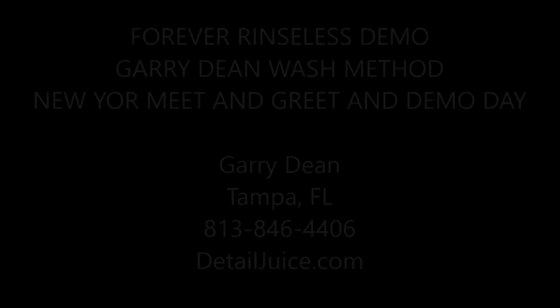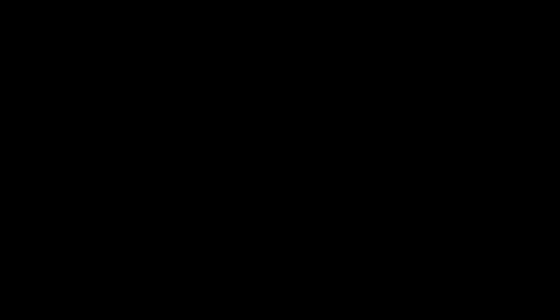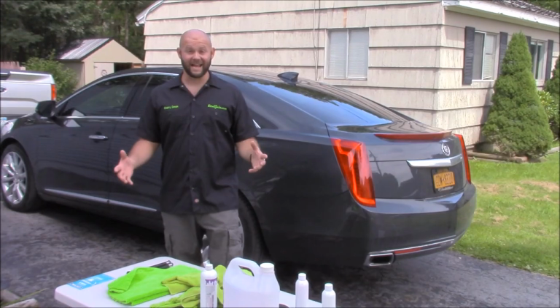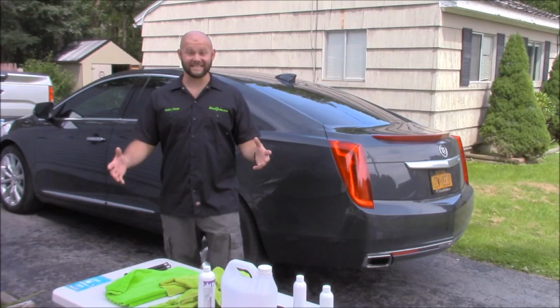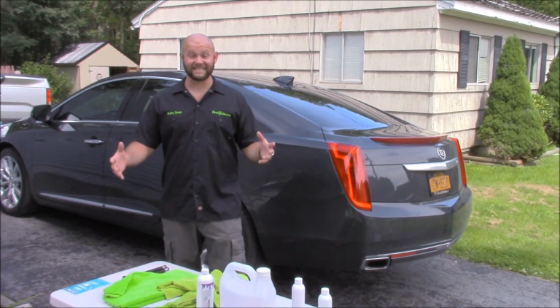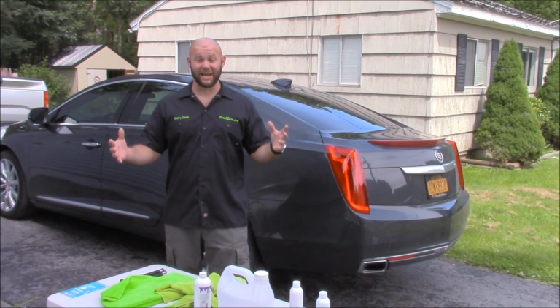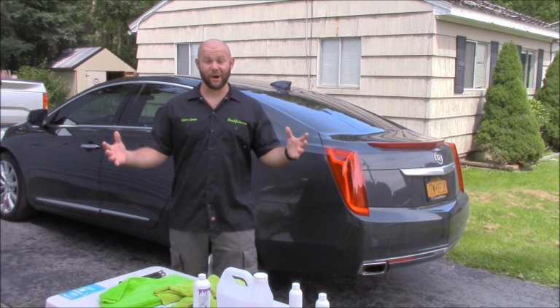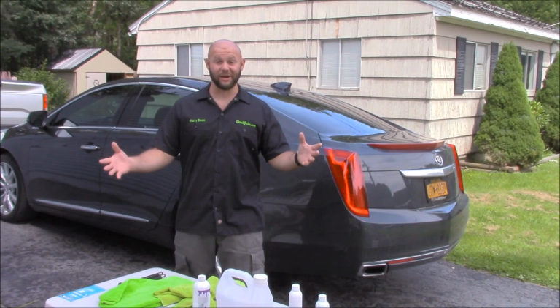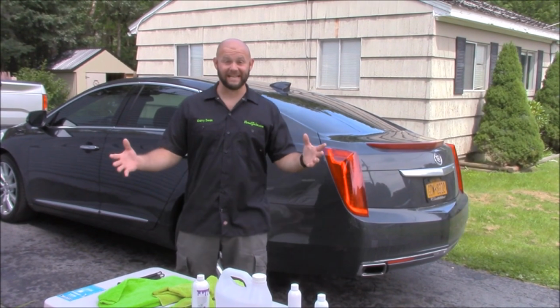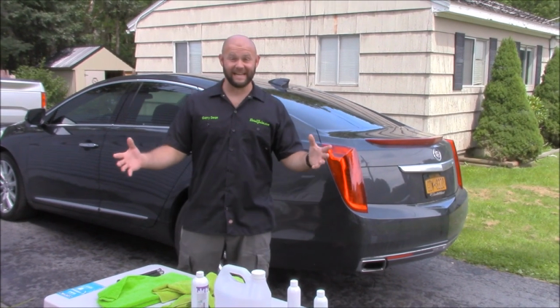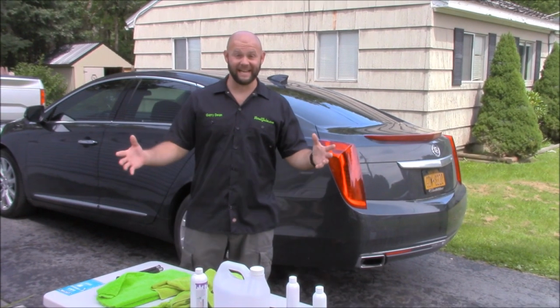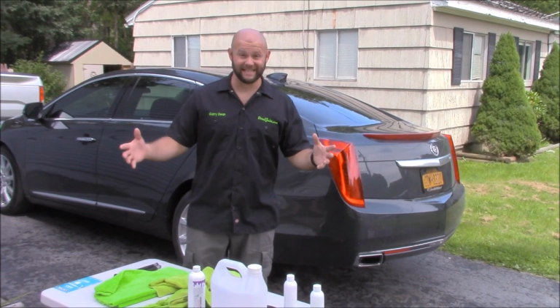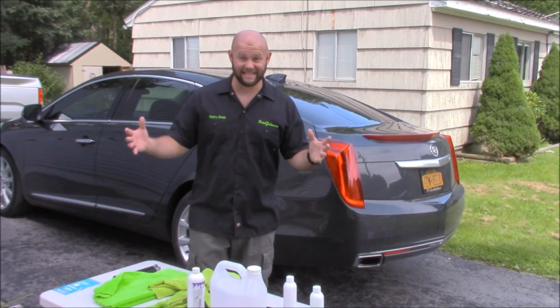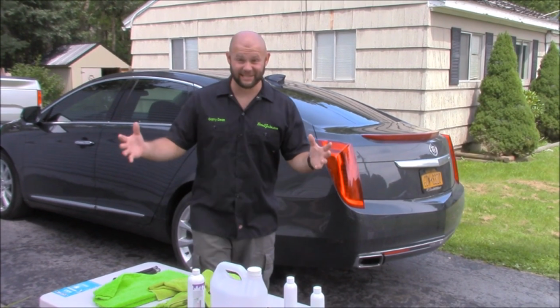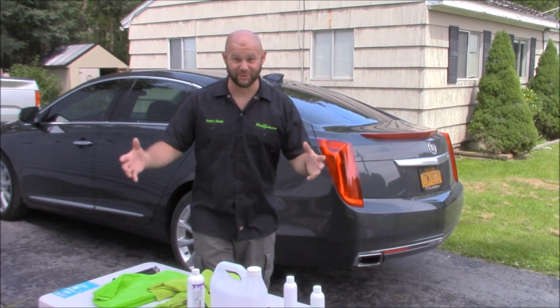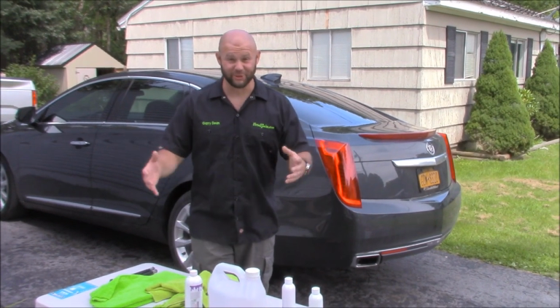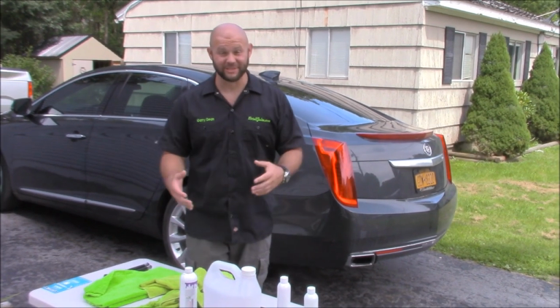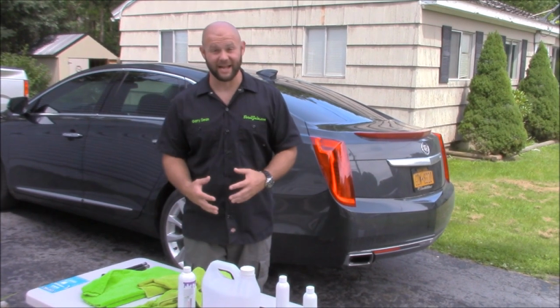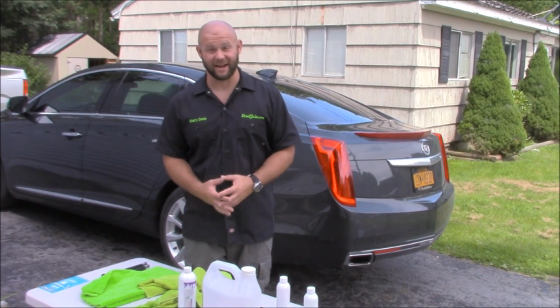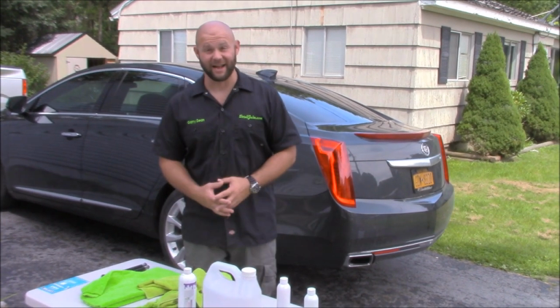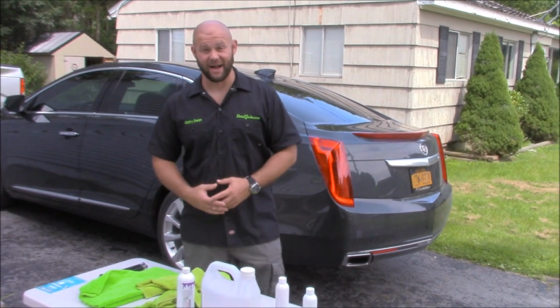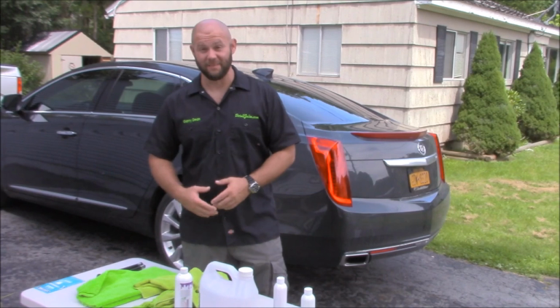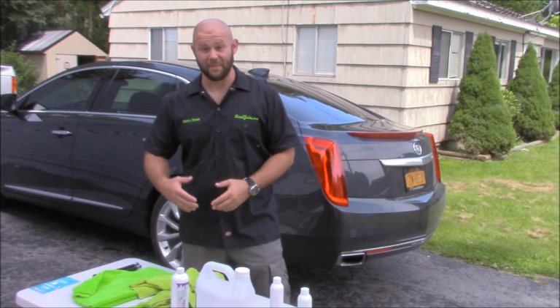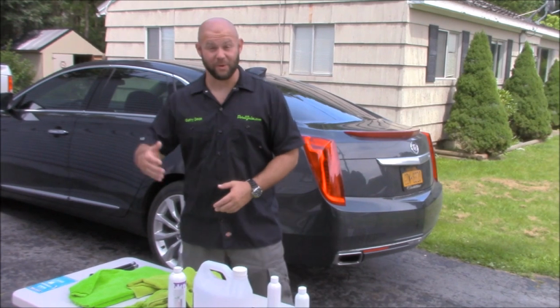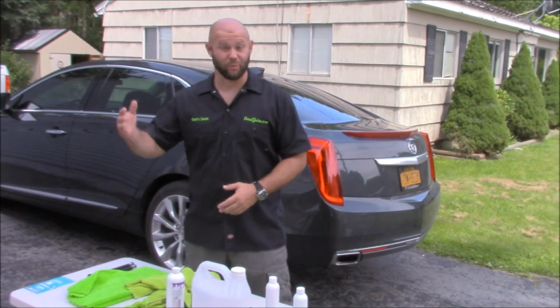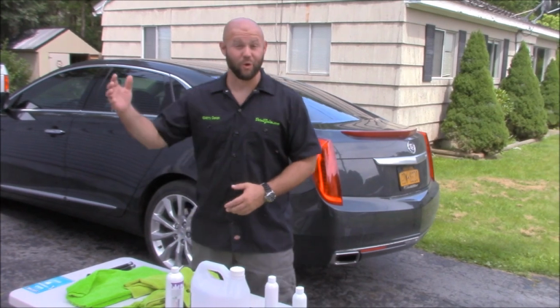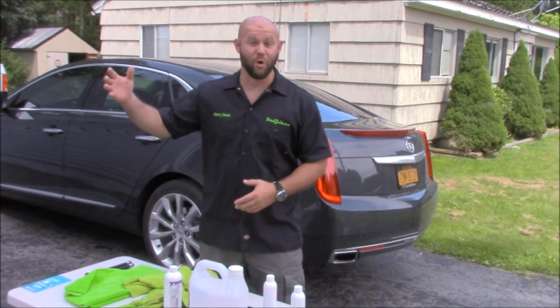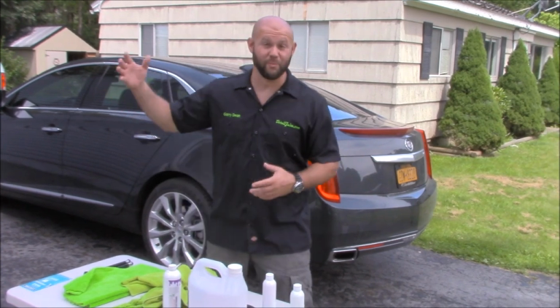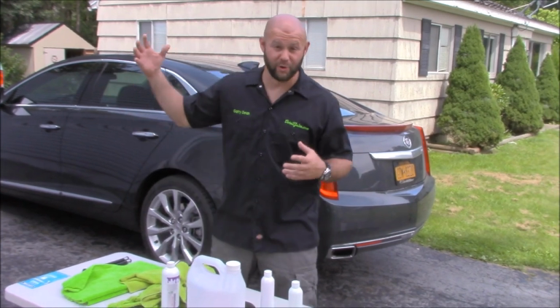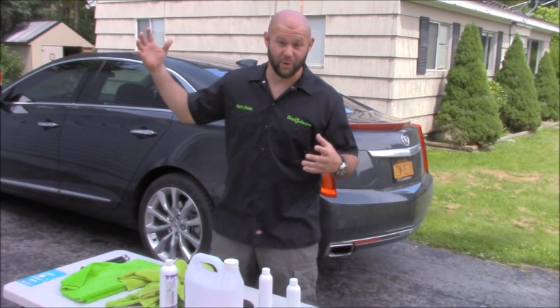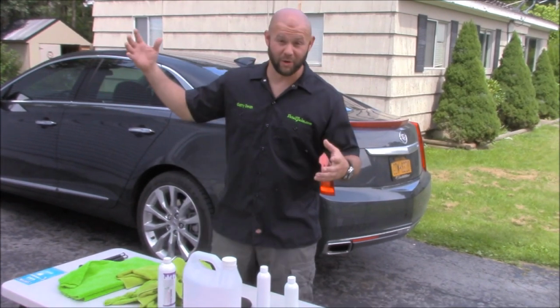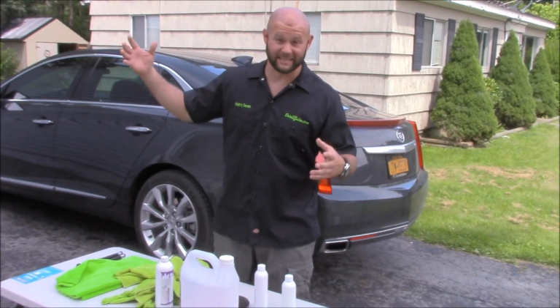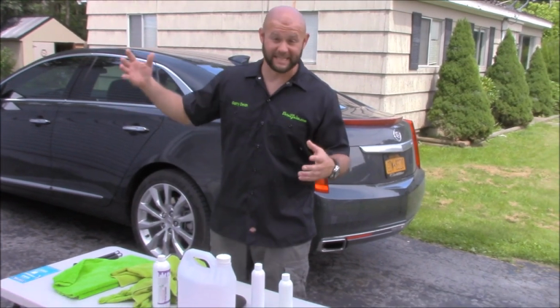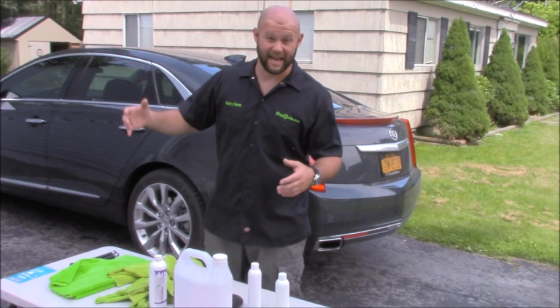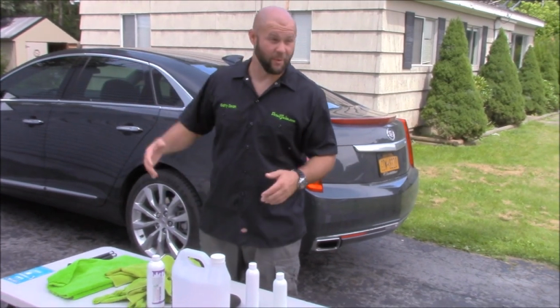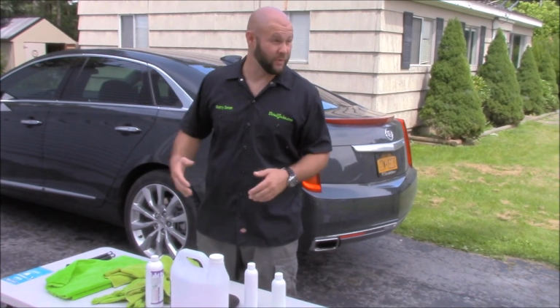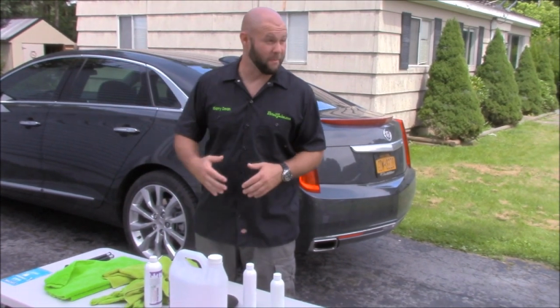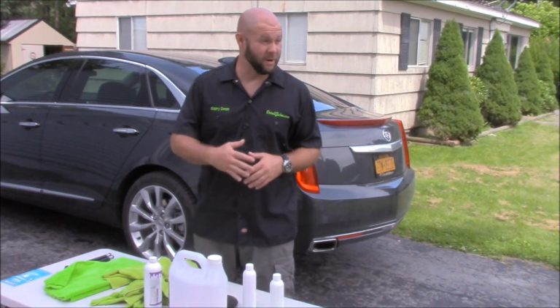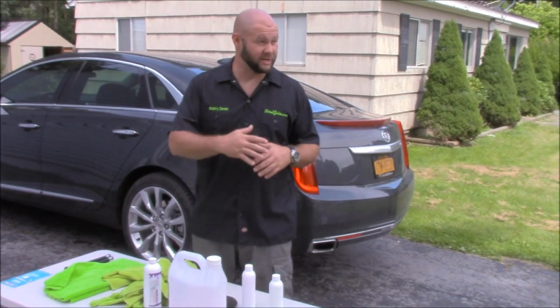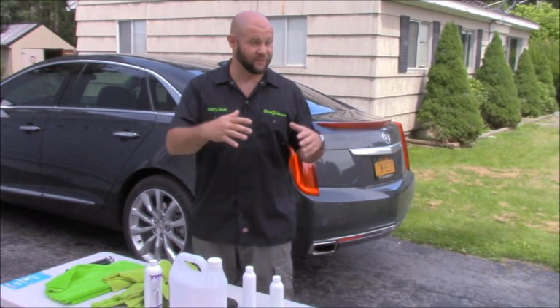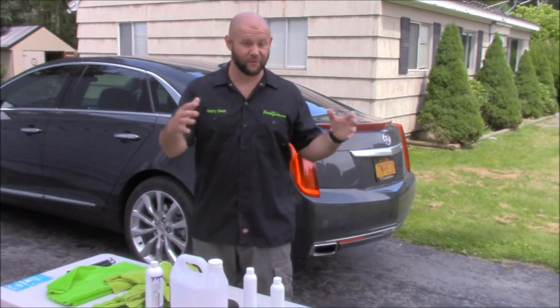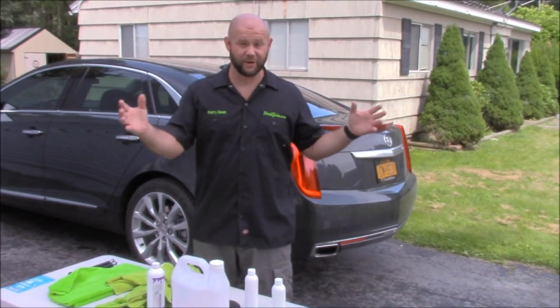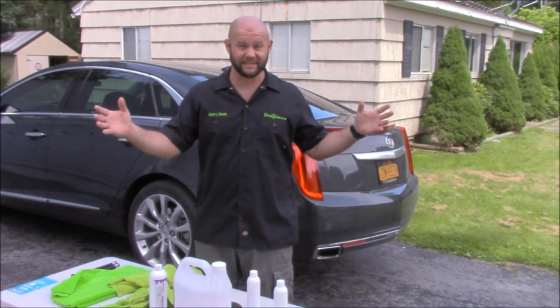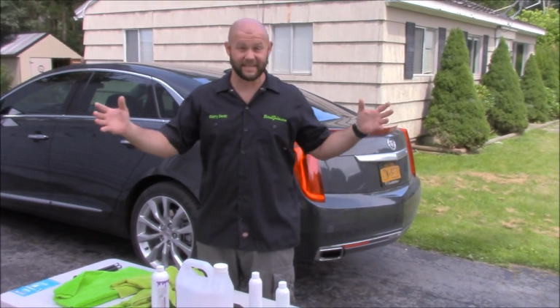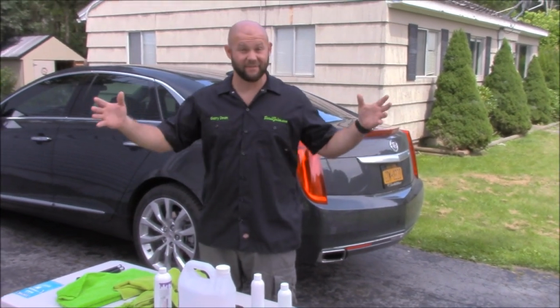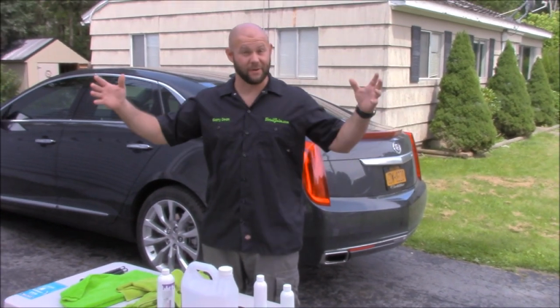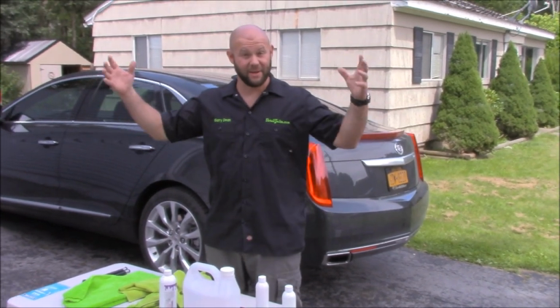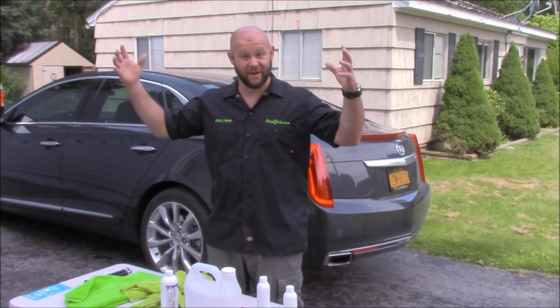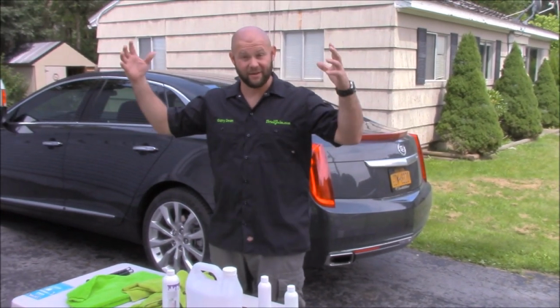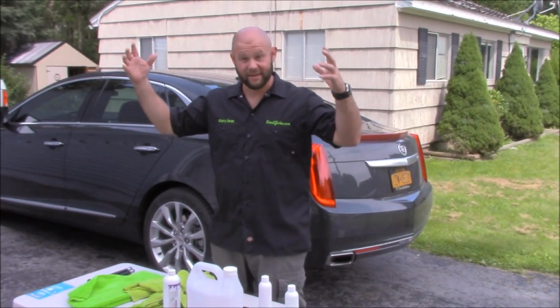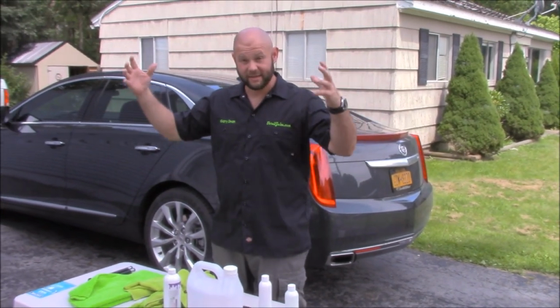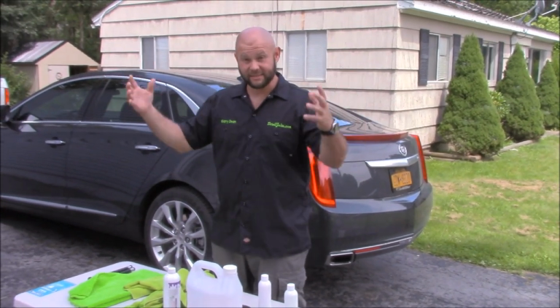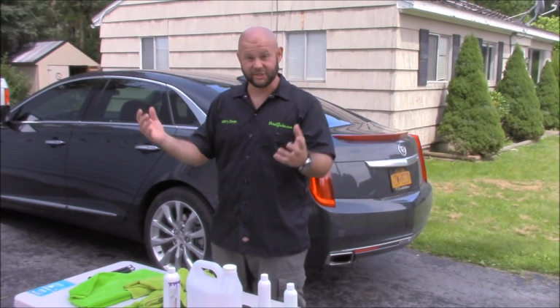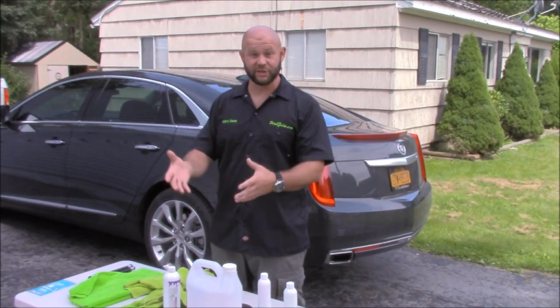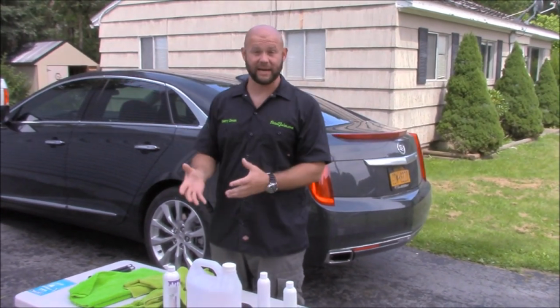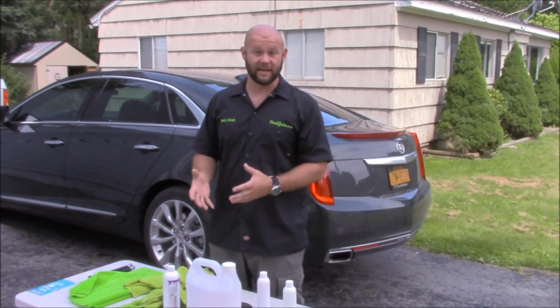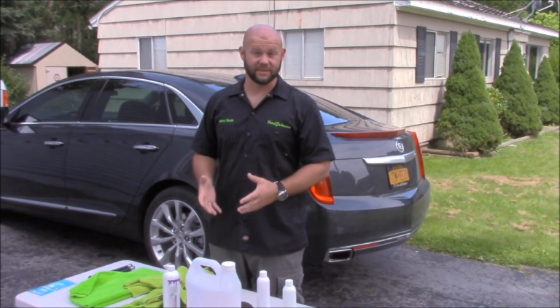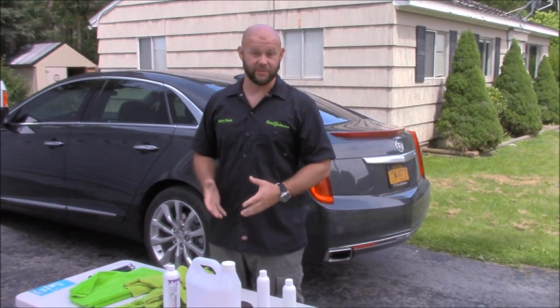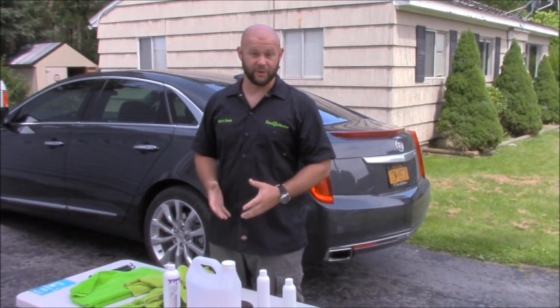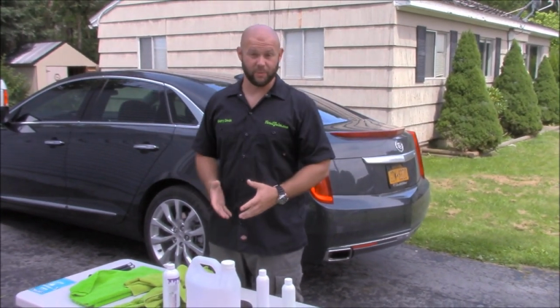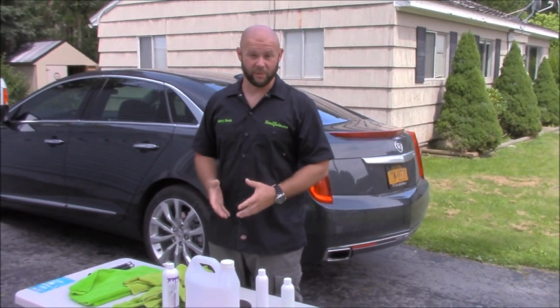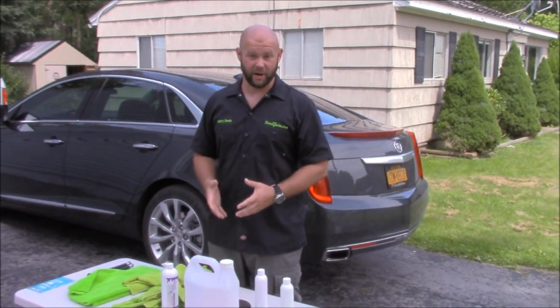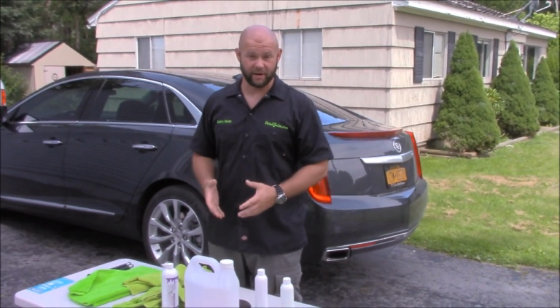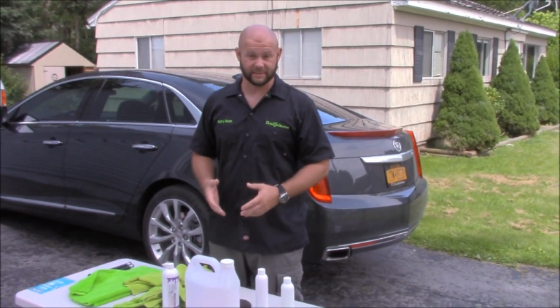Guys, it's Gary Dean, DetailJuice.com. I'm in Rome, New York today with a bunch of friends that have come out to check out some of the new products.